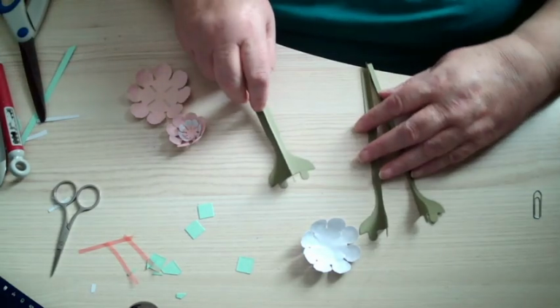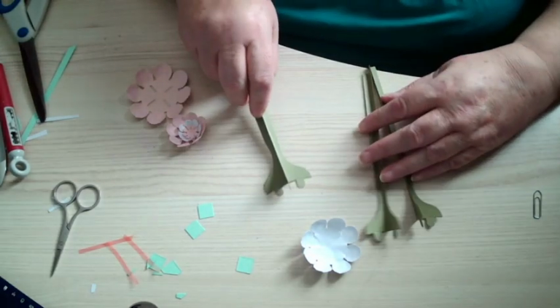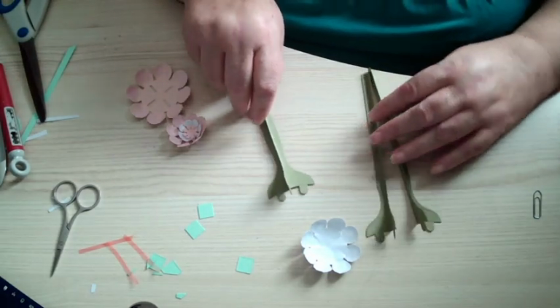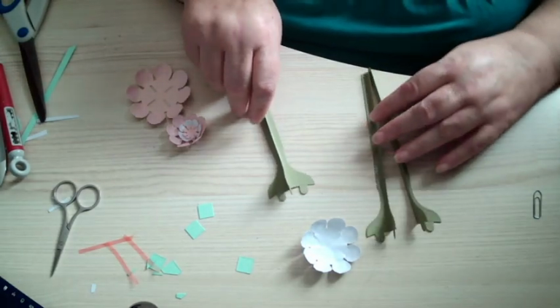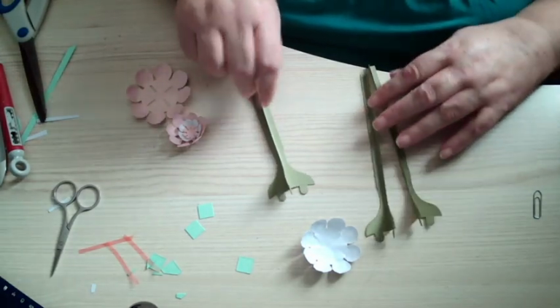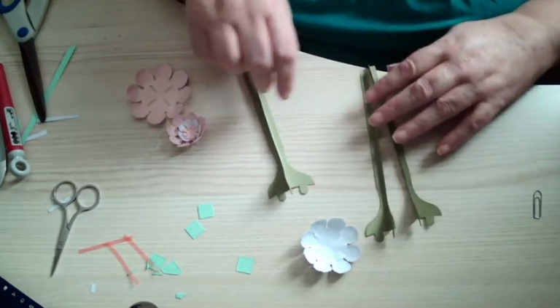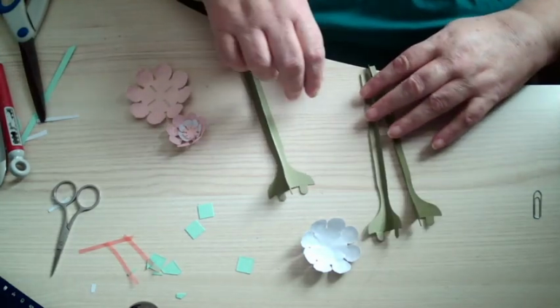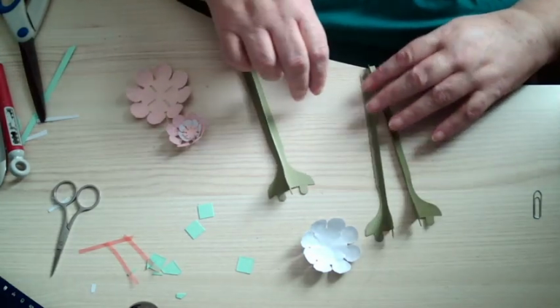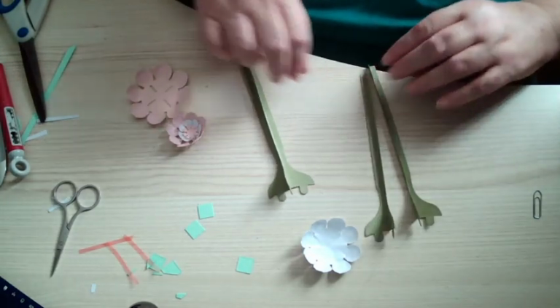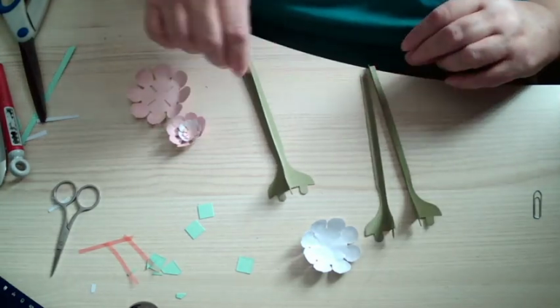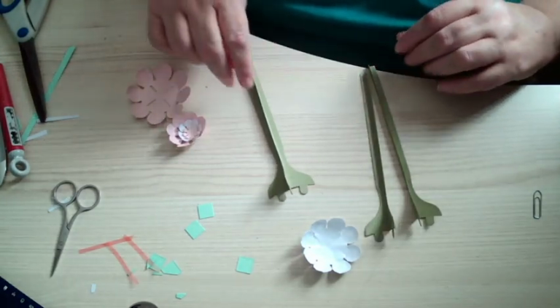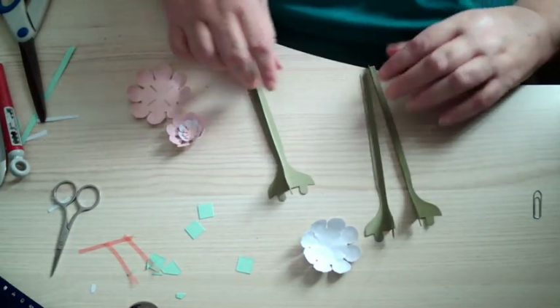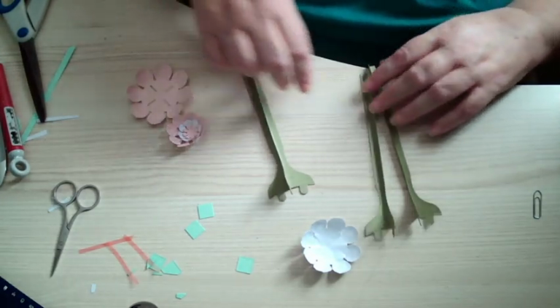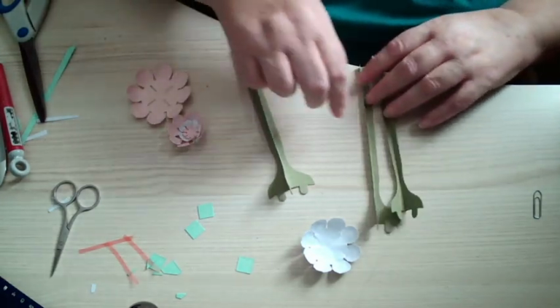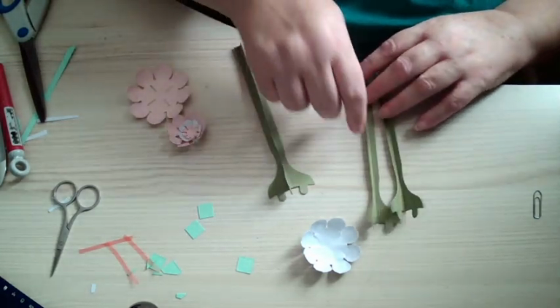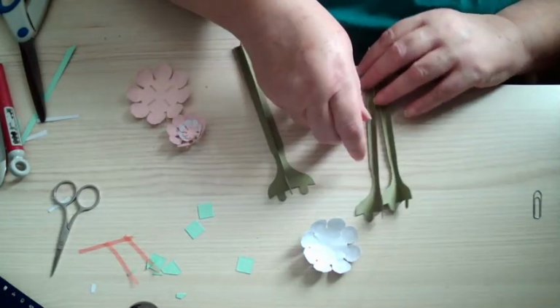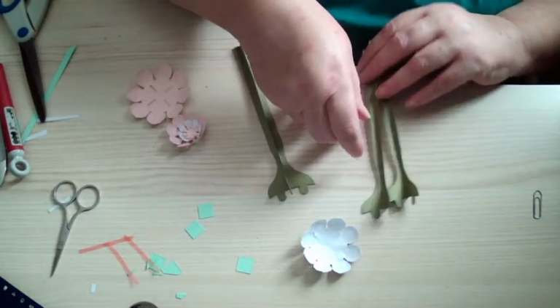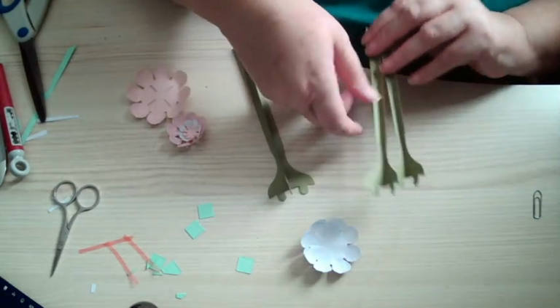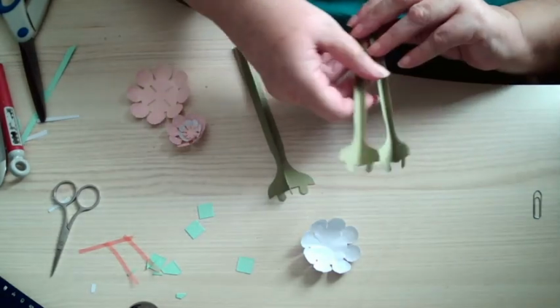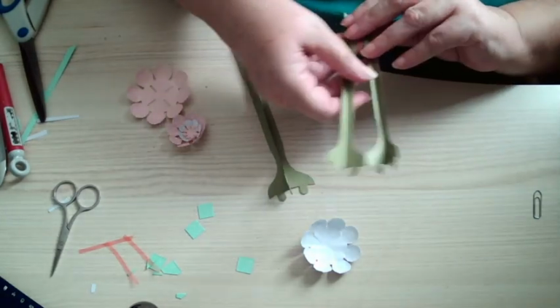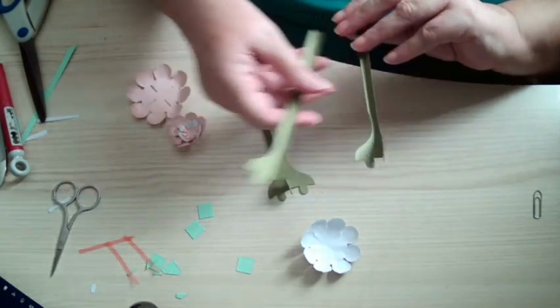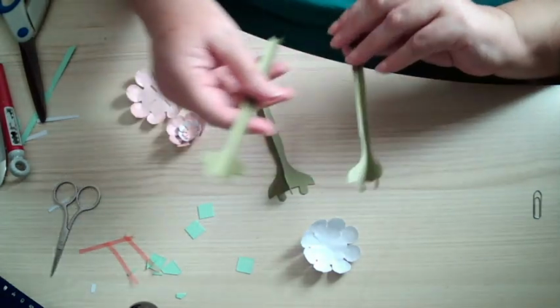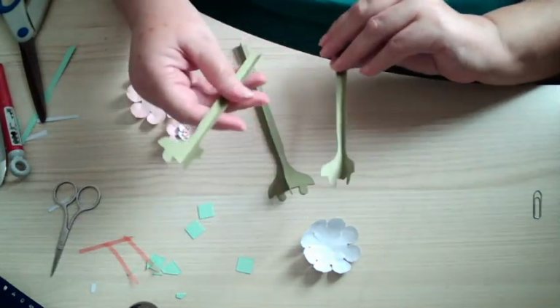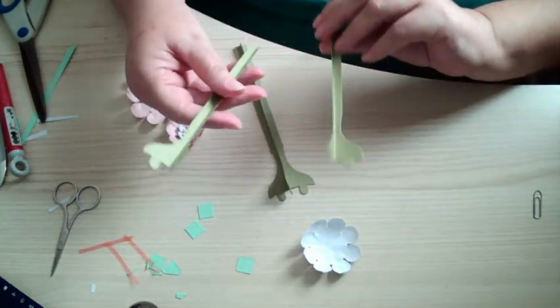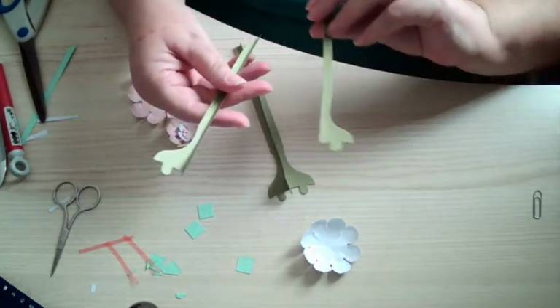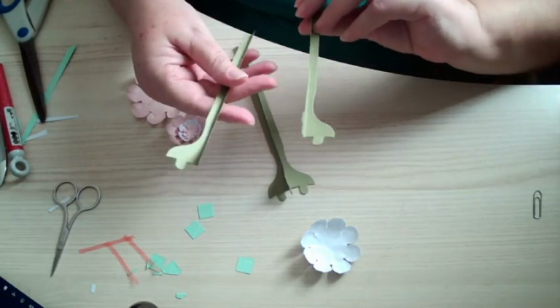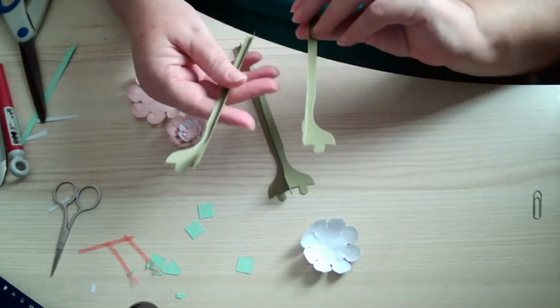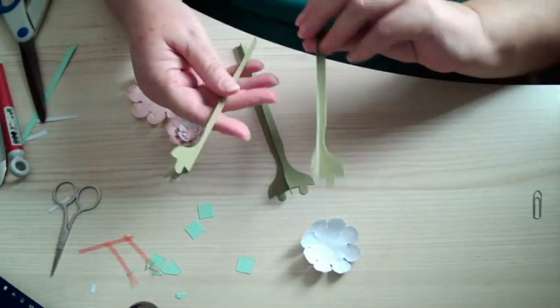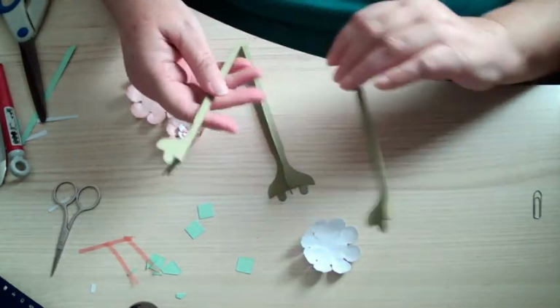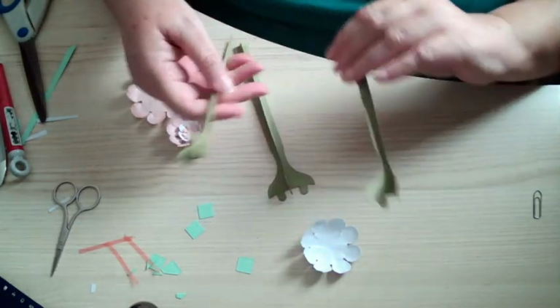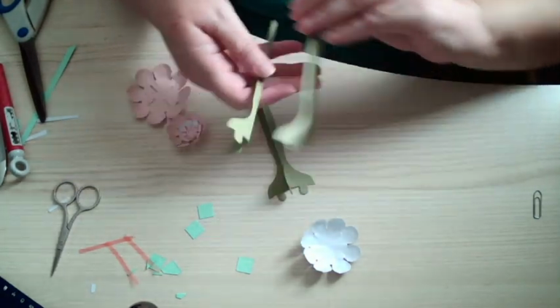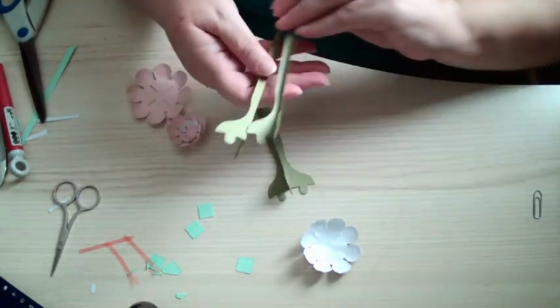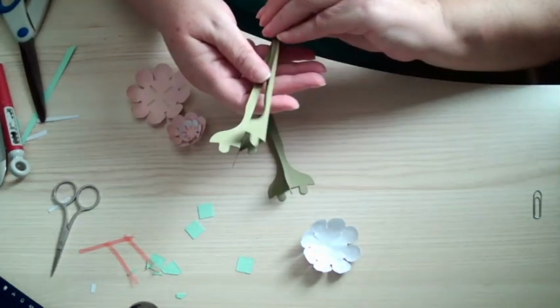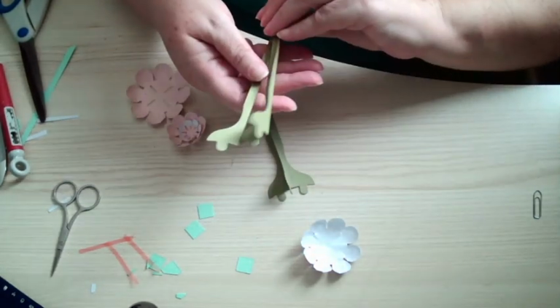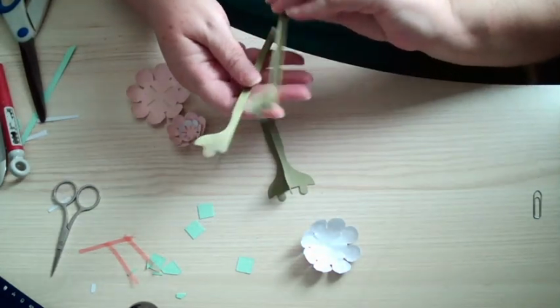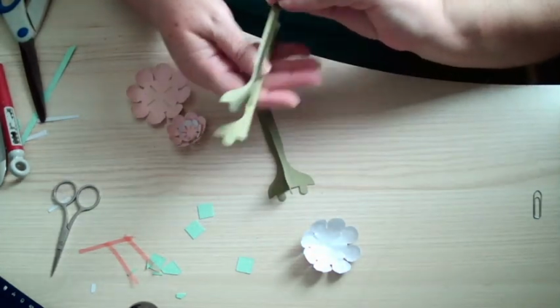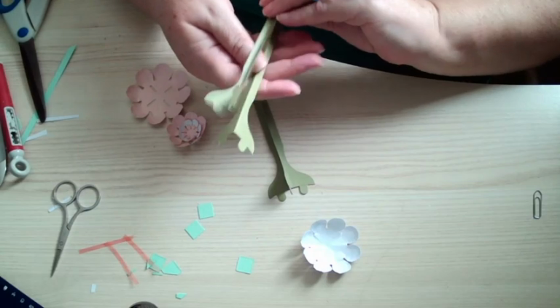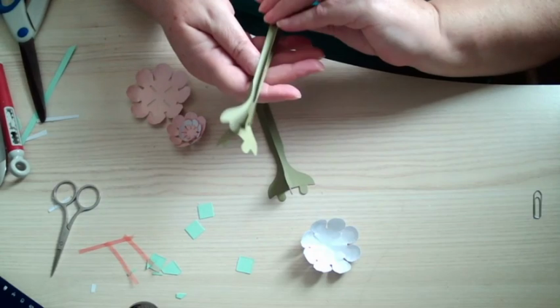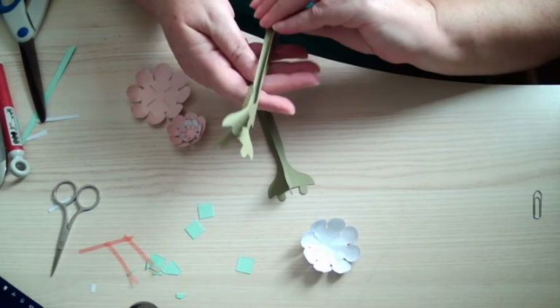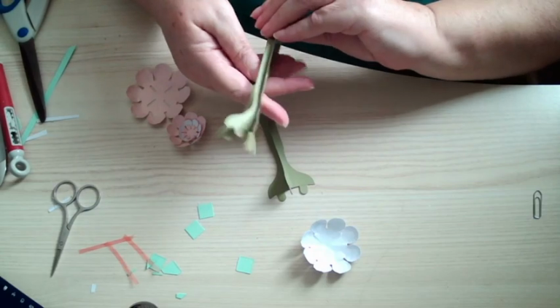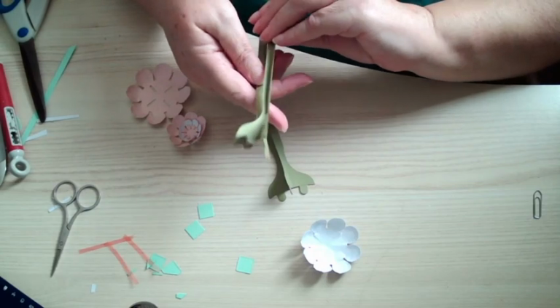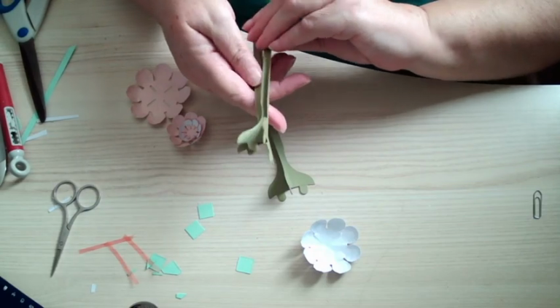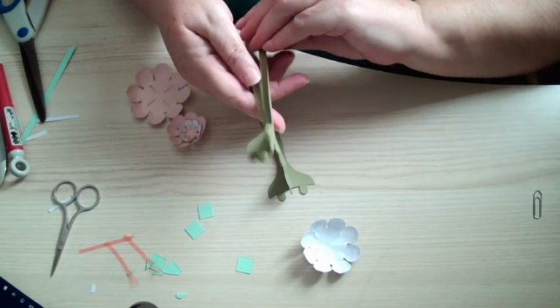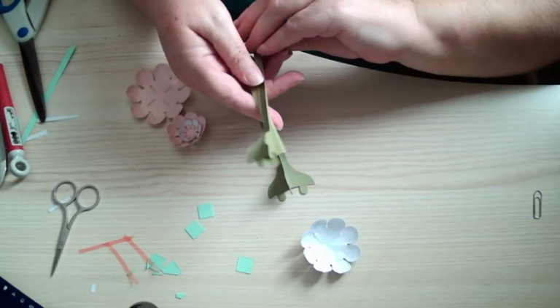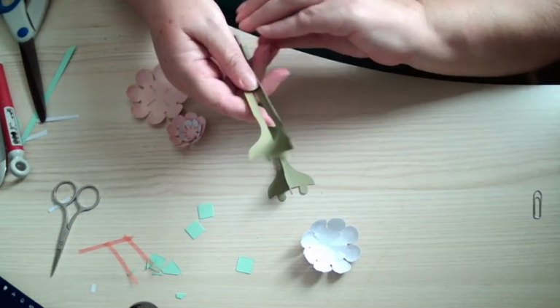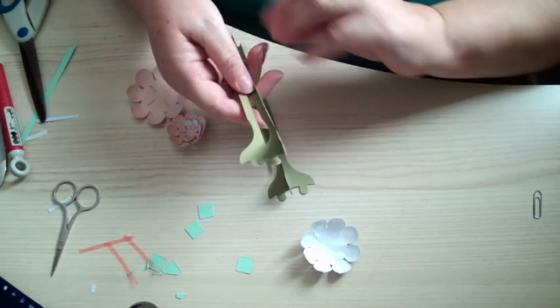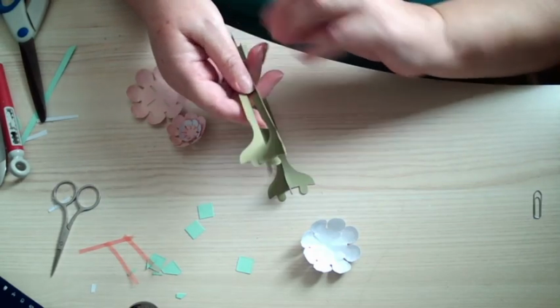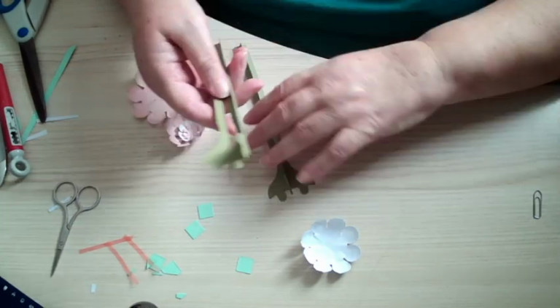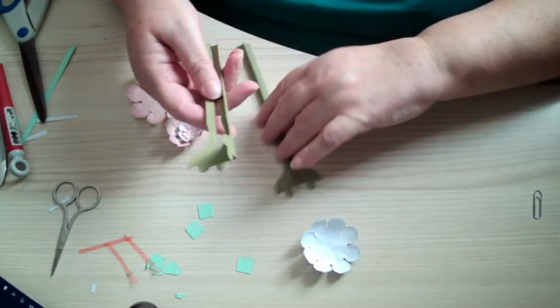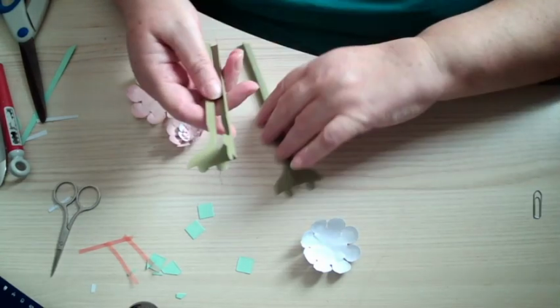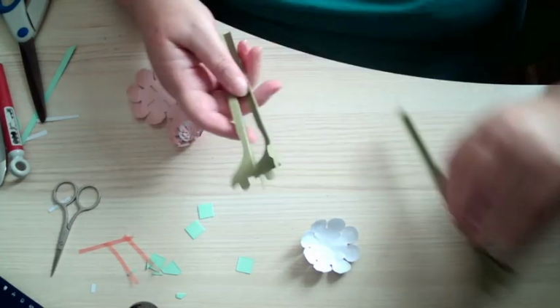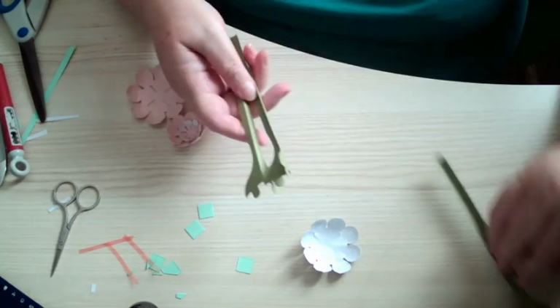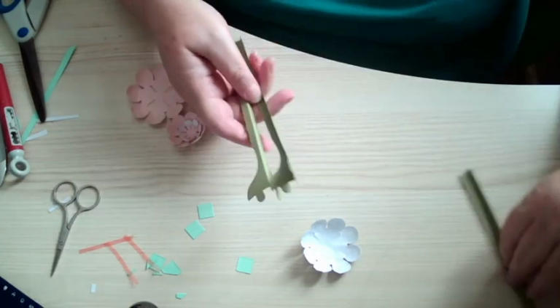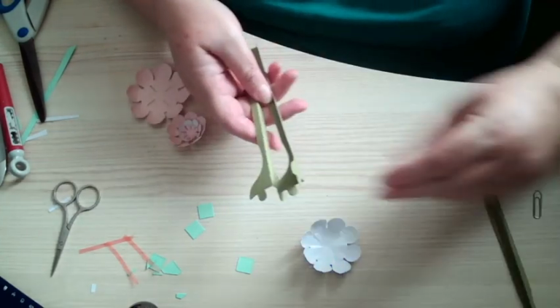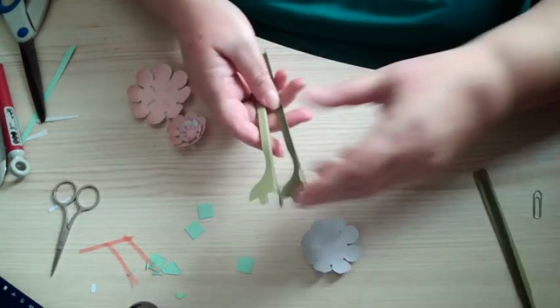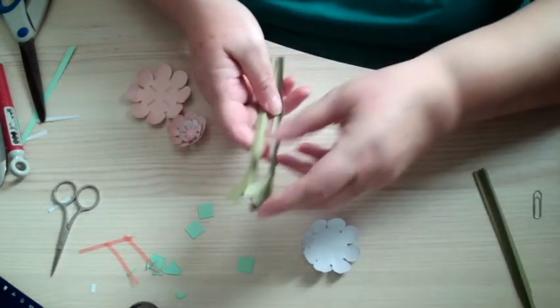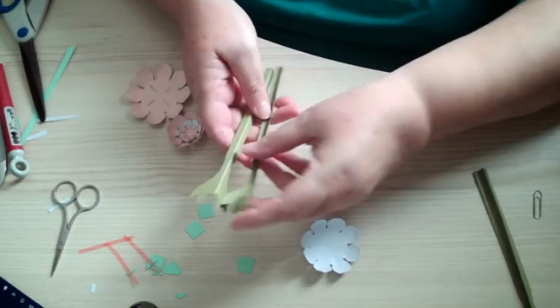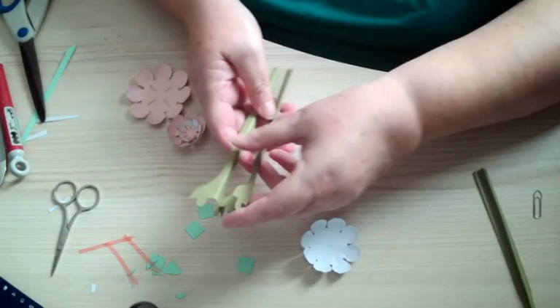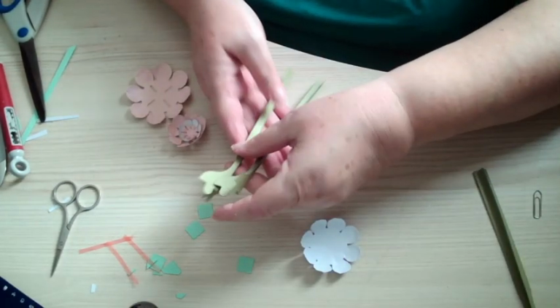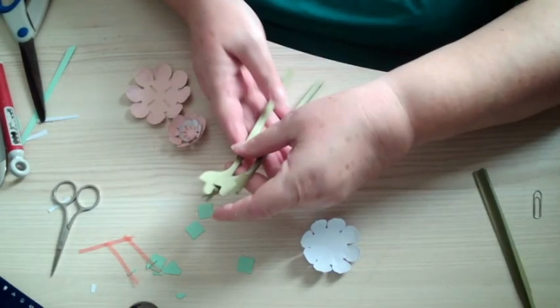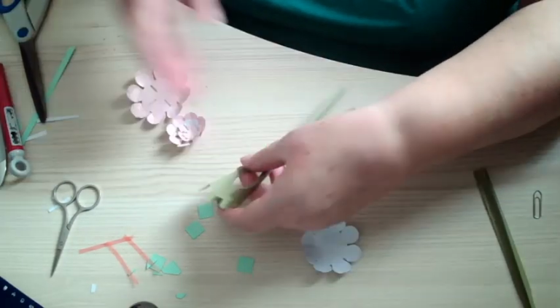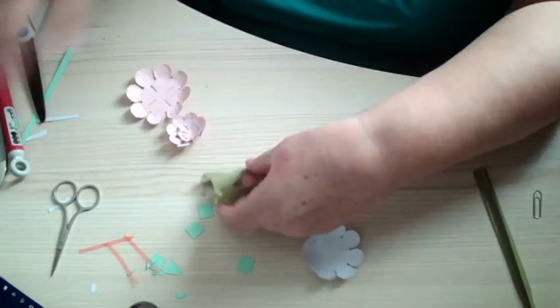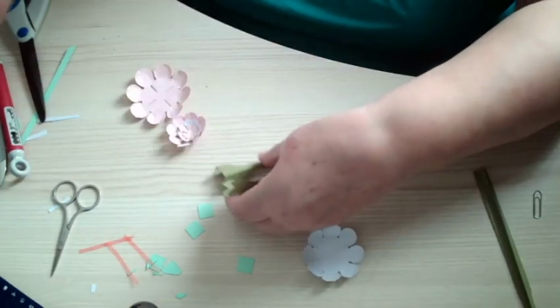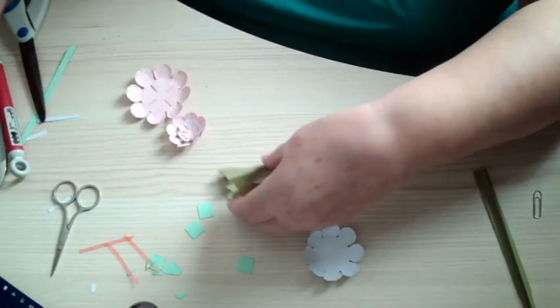To do these you will need four of these, and you glue two pairs together. So now we're going to do that.